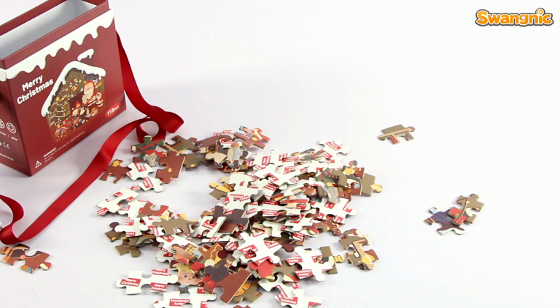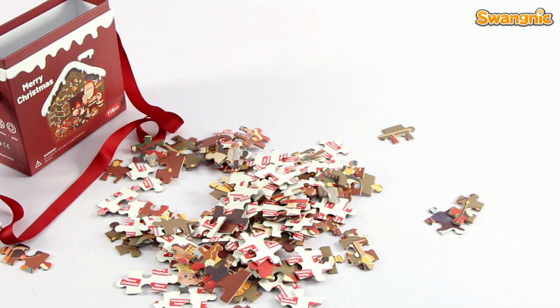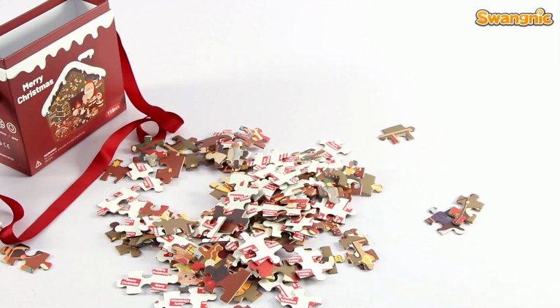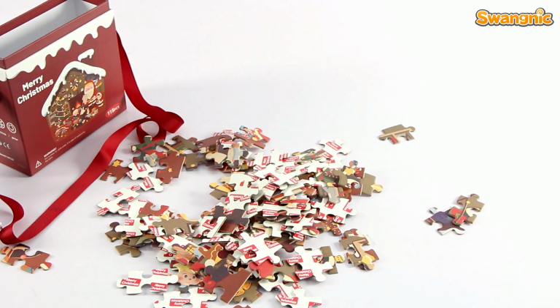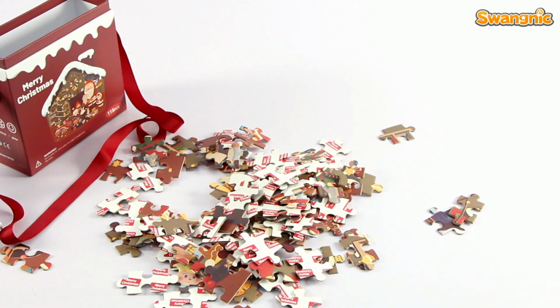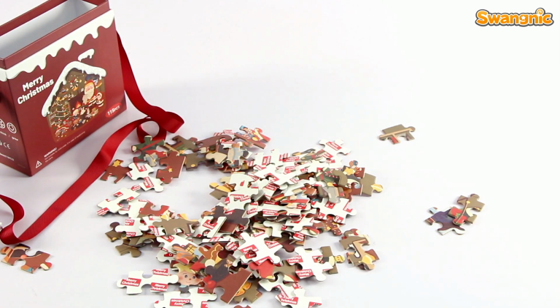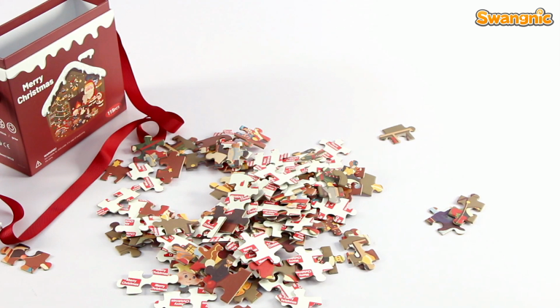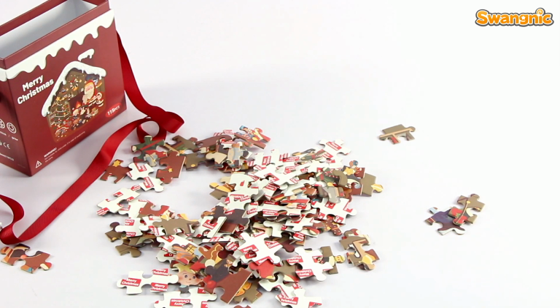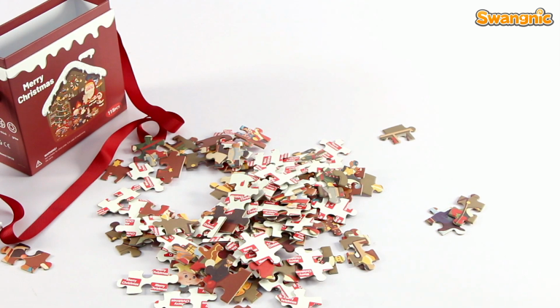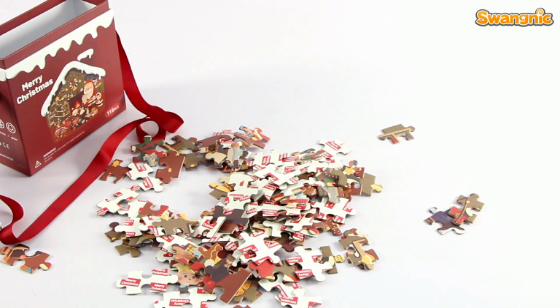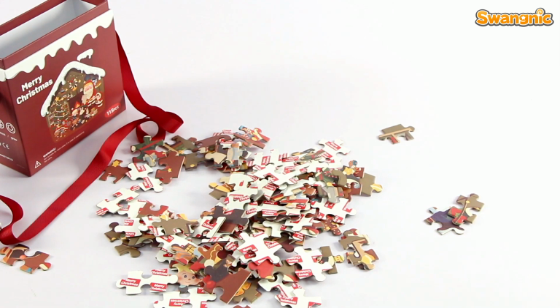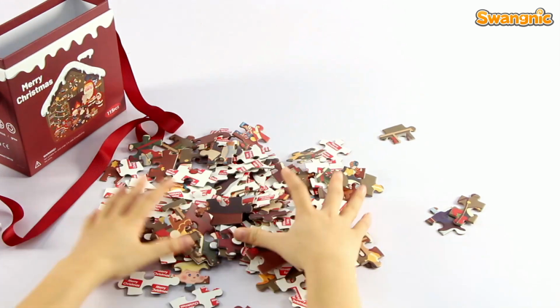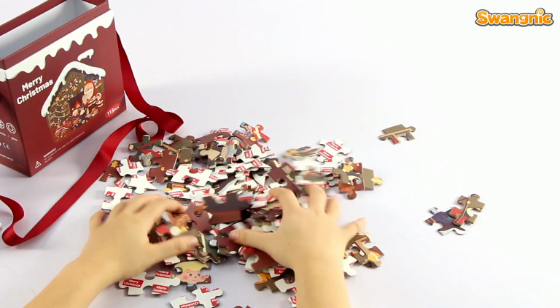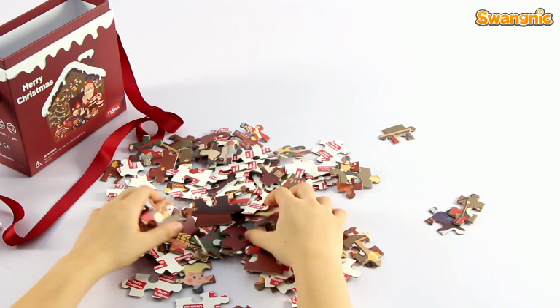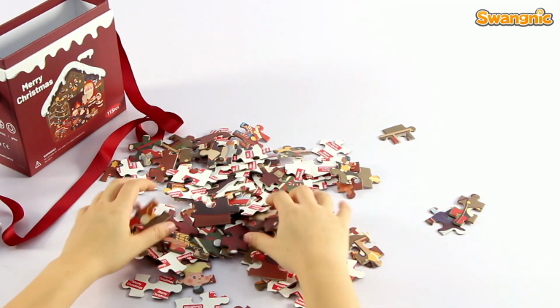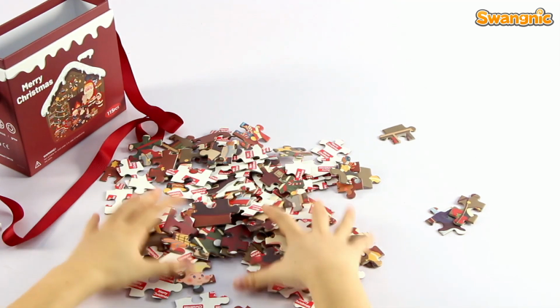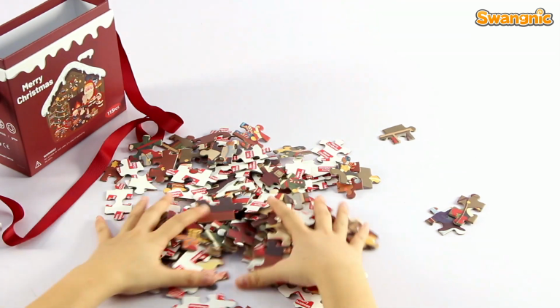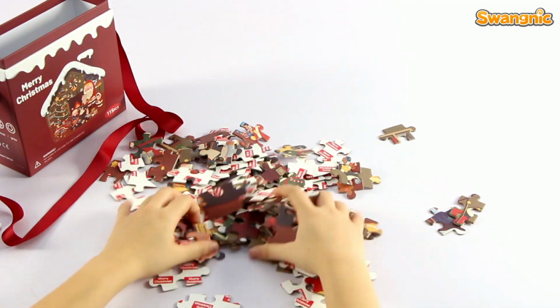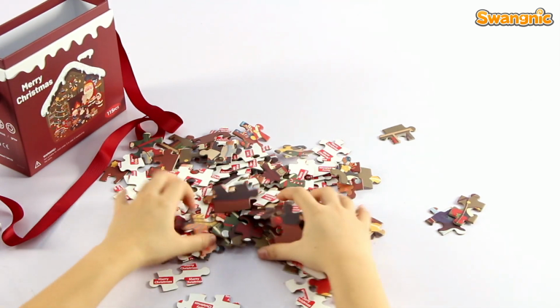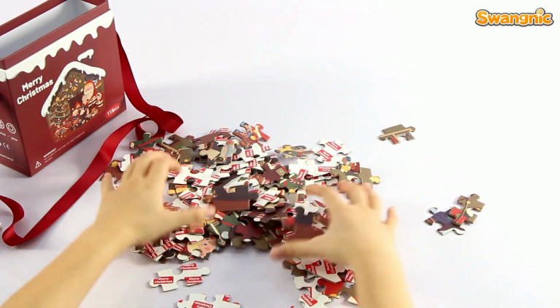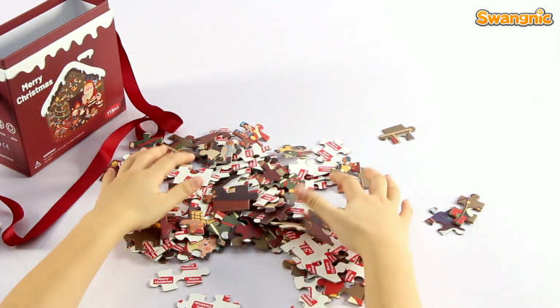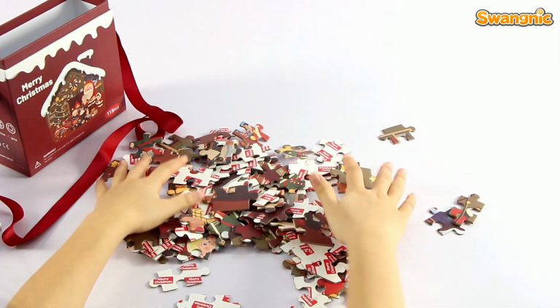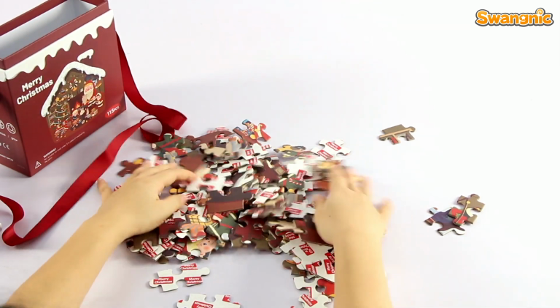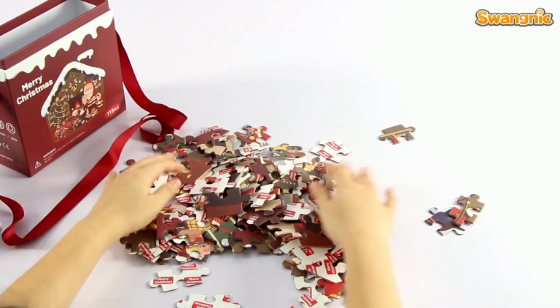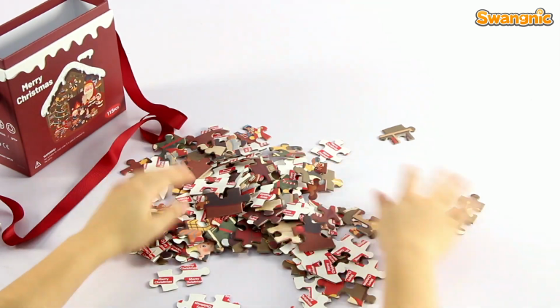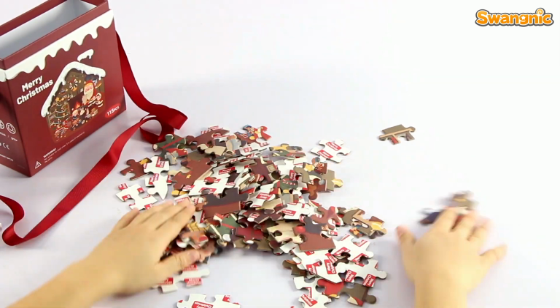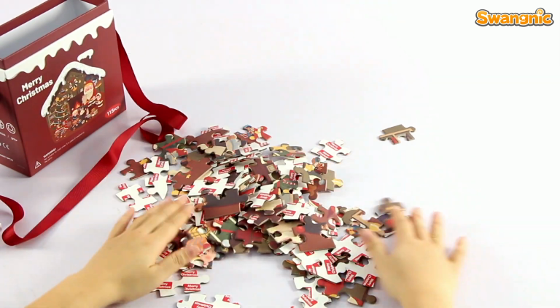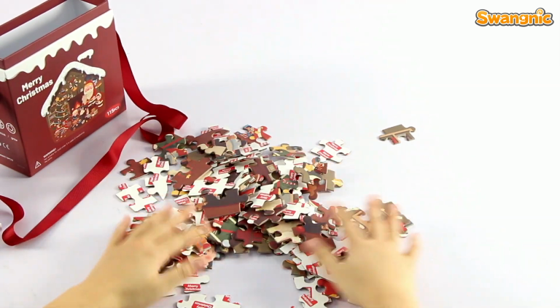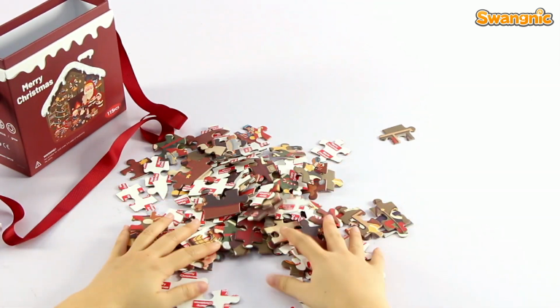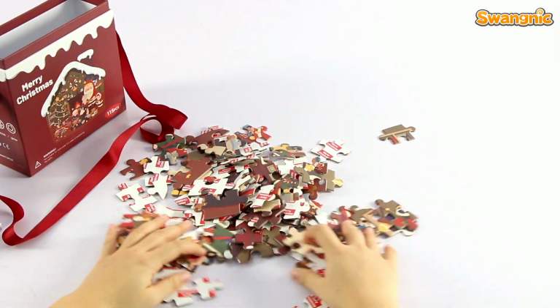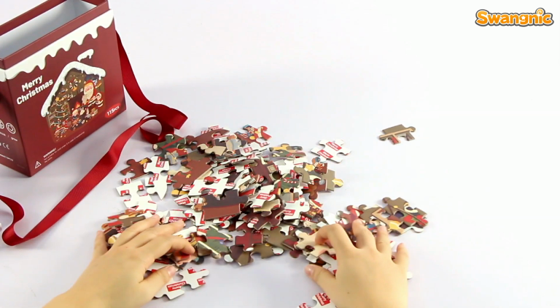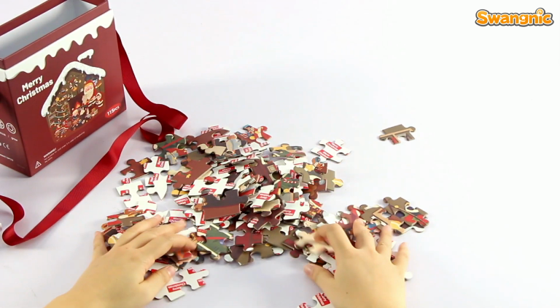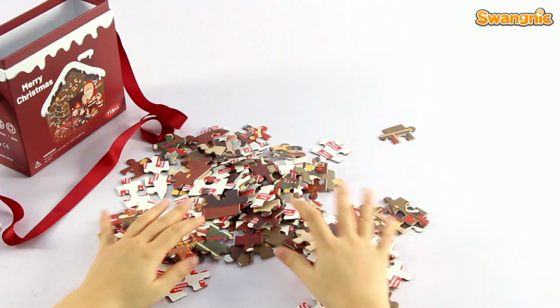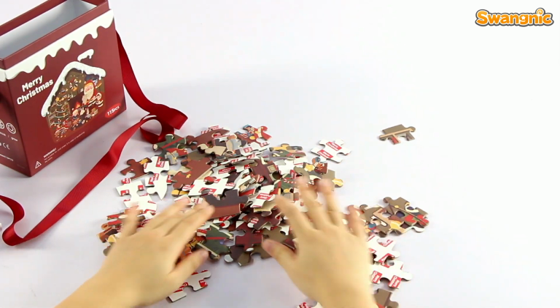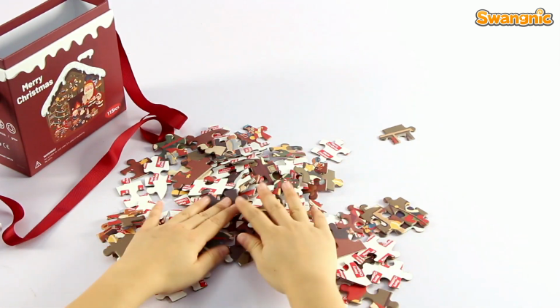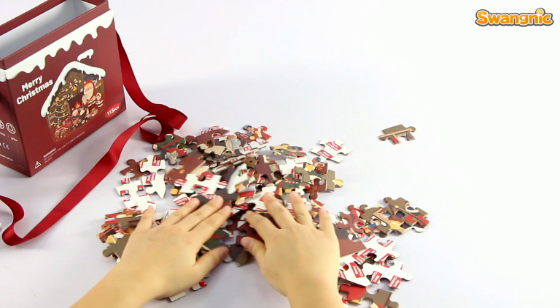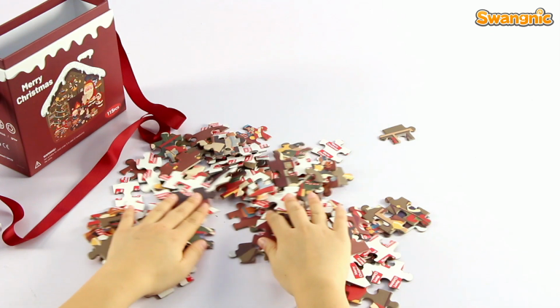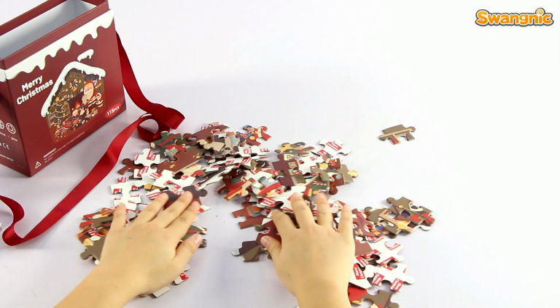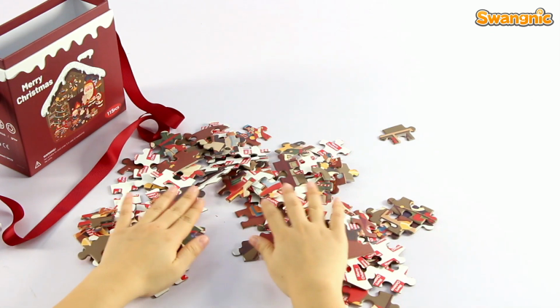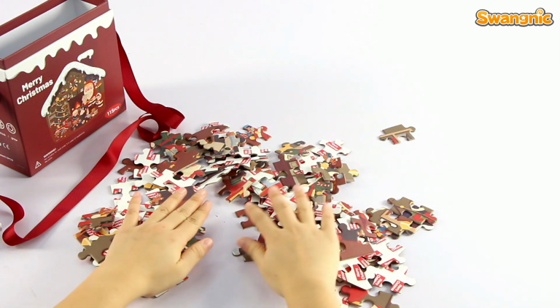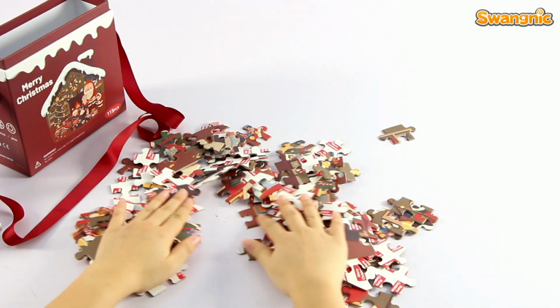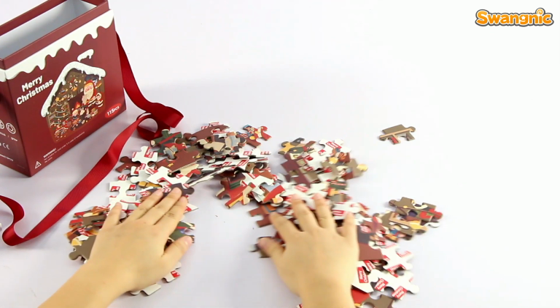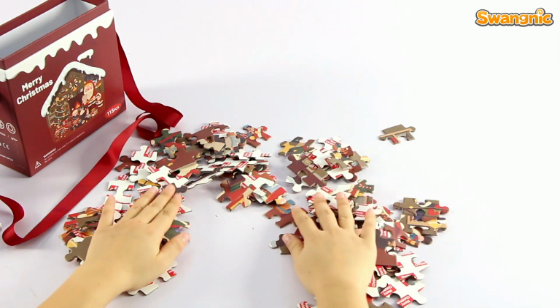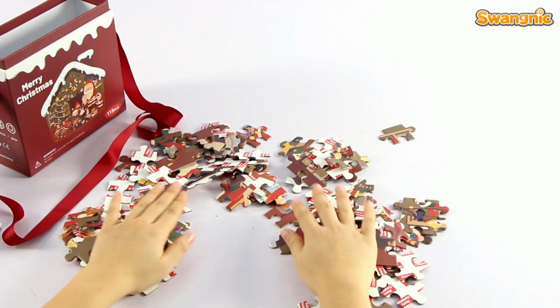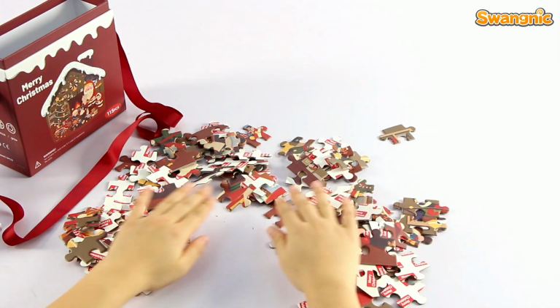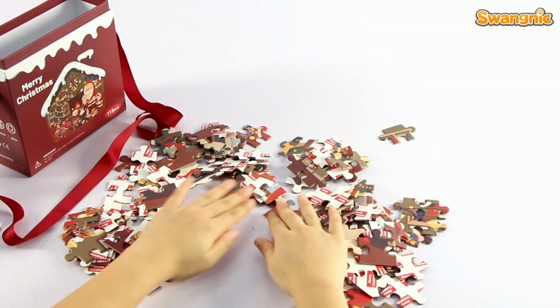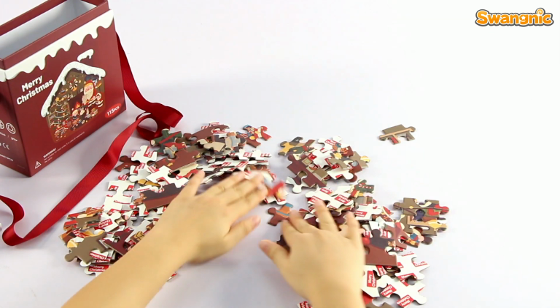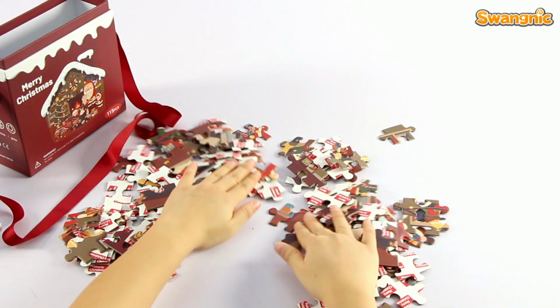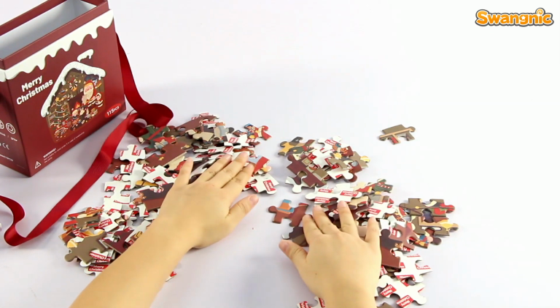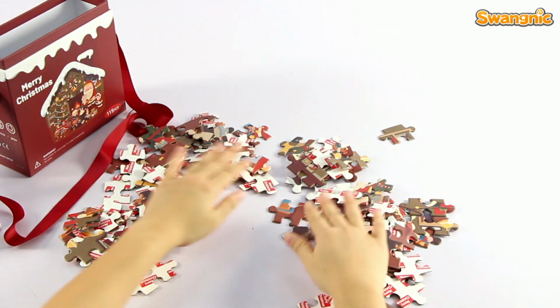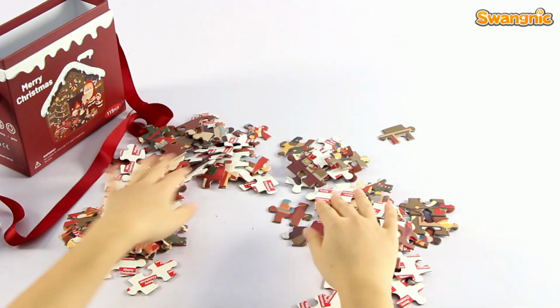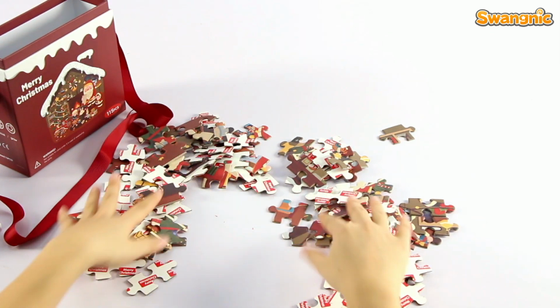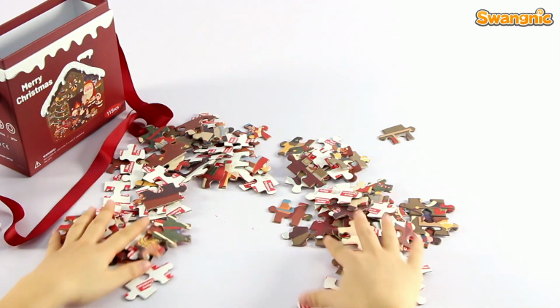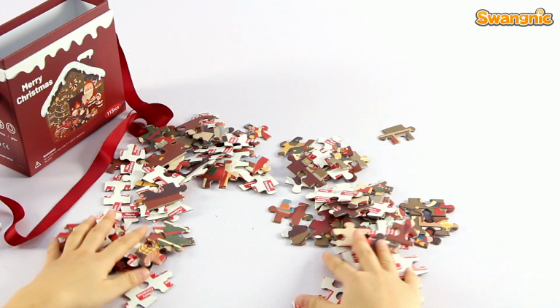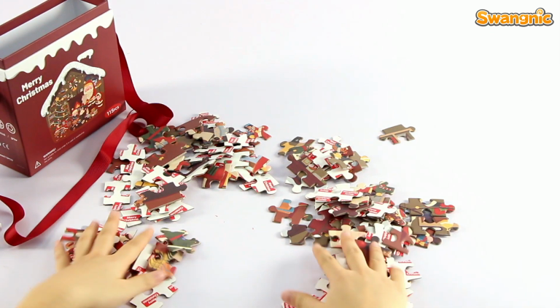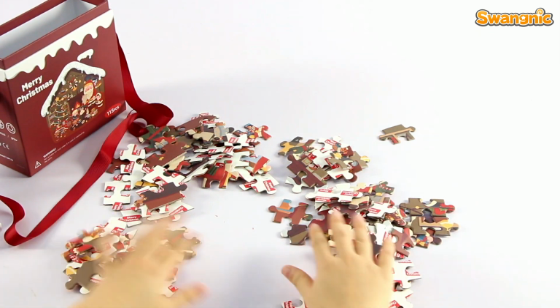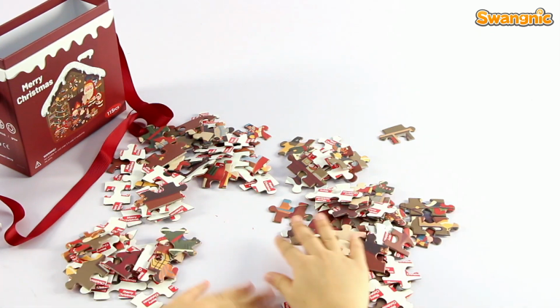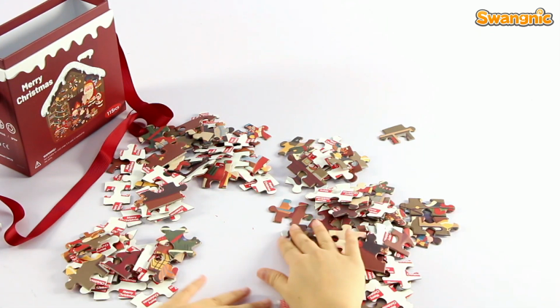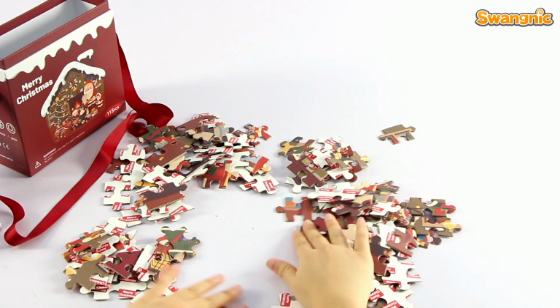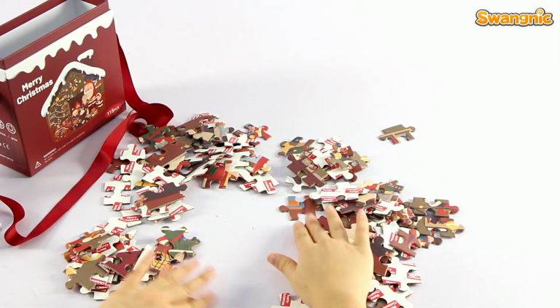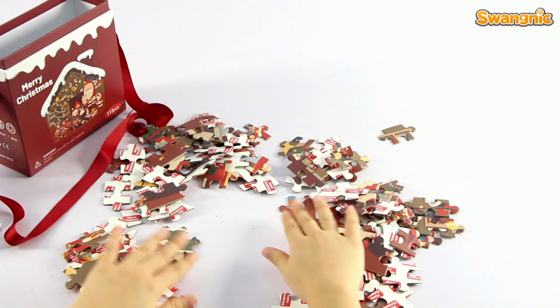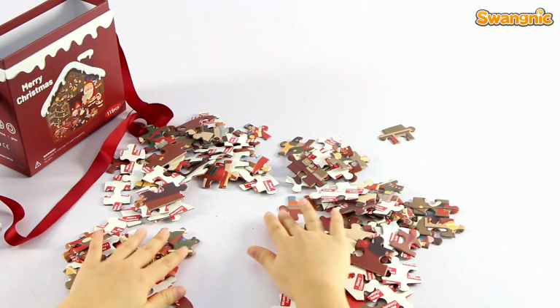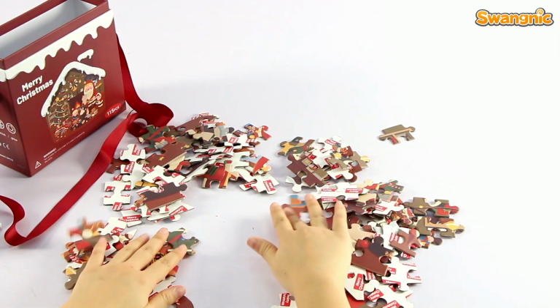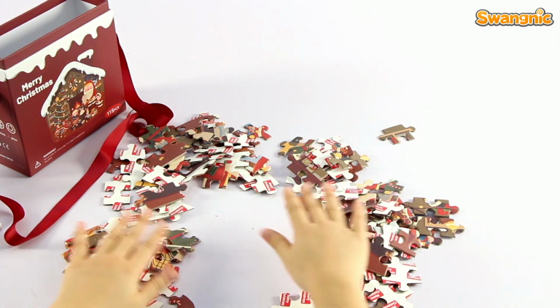Wow, the texture is so good. Now, I'm going to assemble them piece by piece.